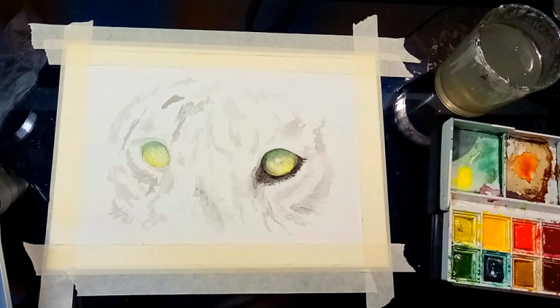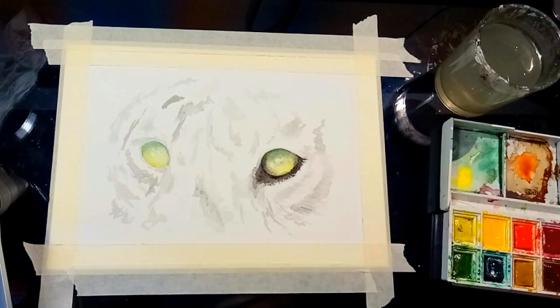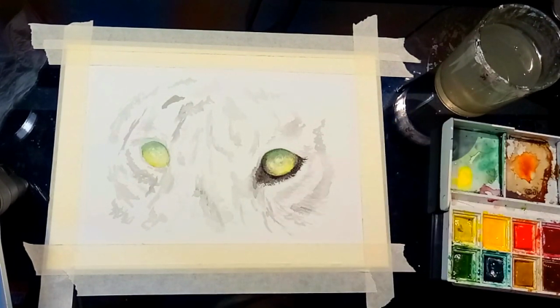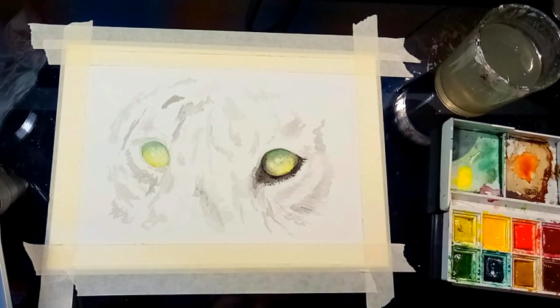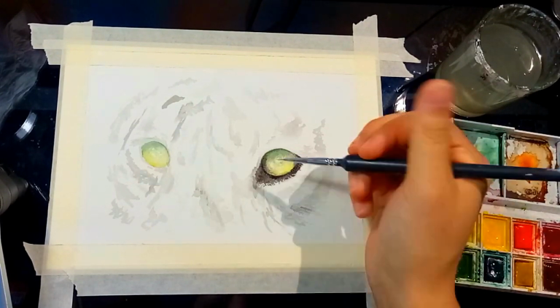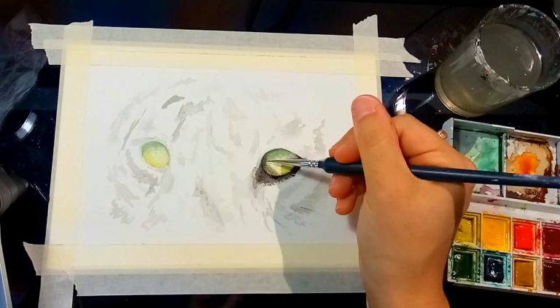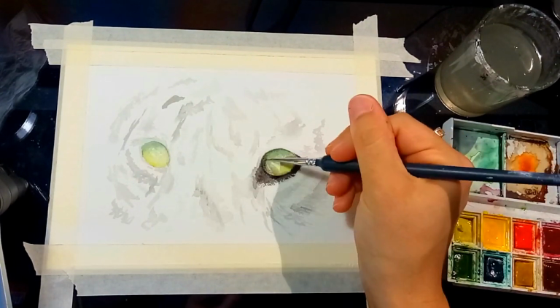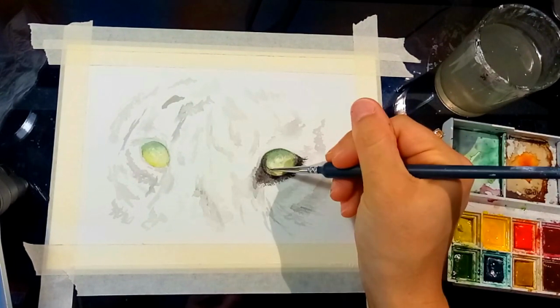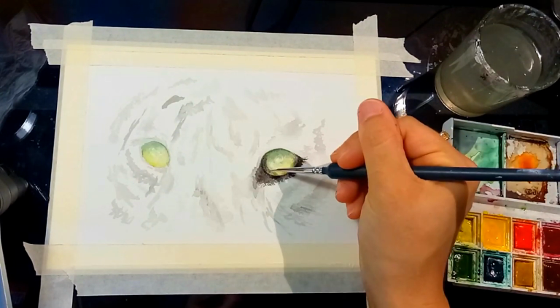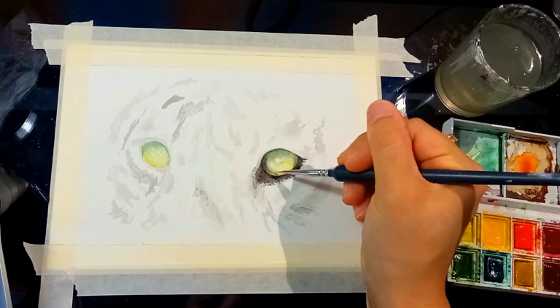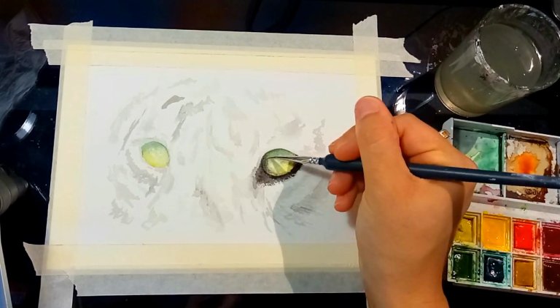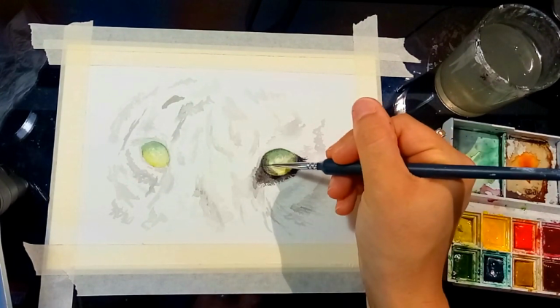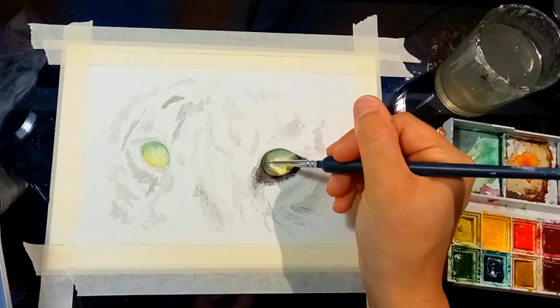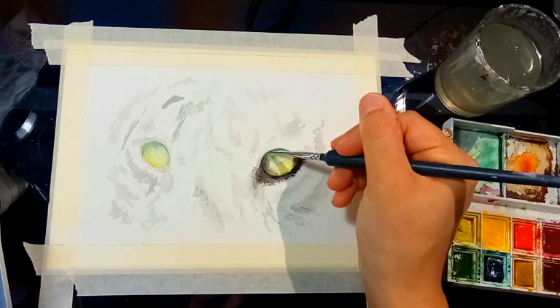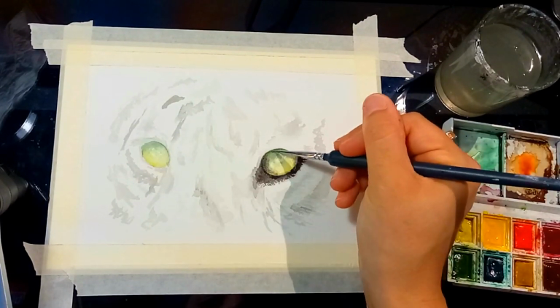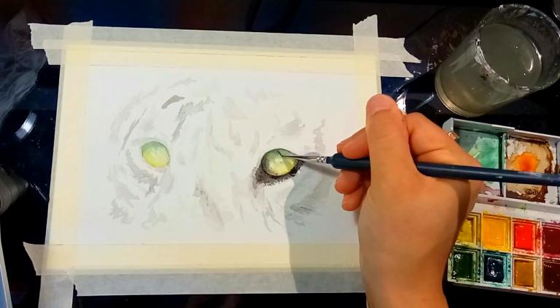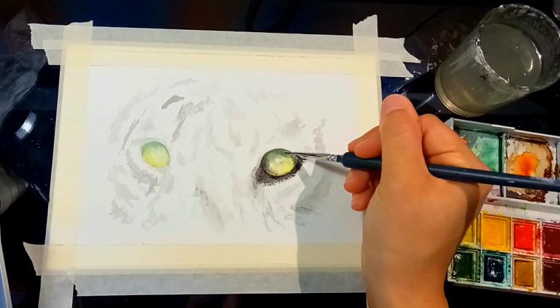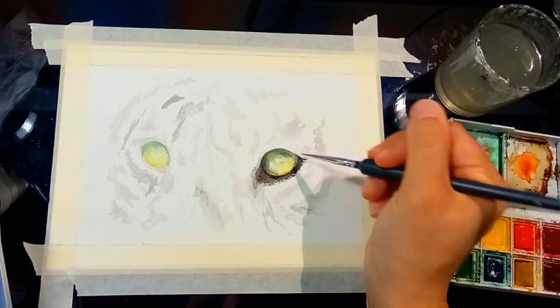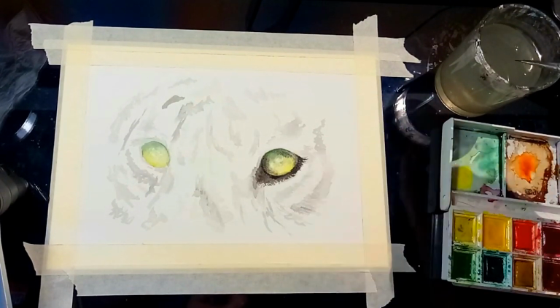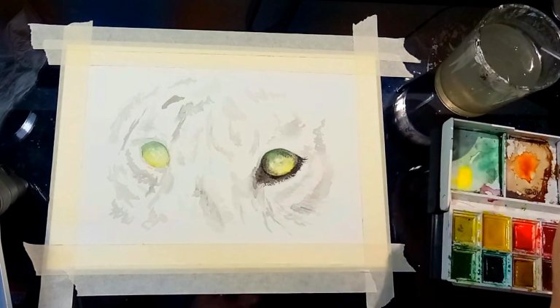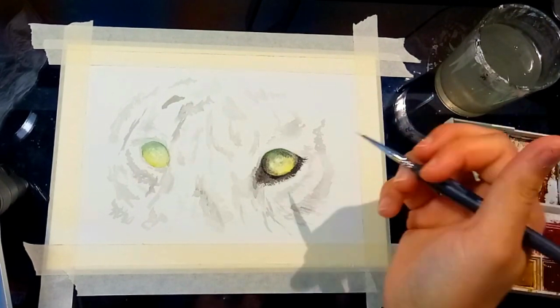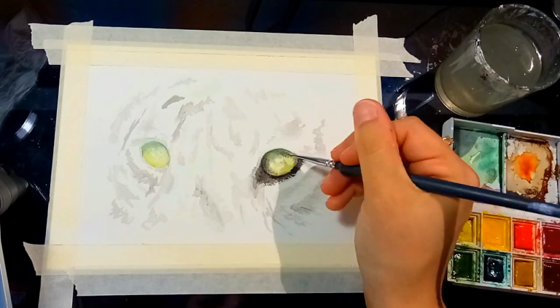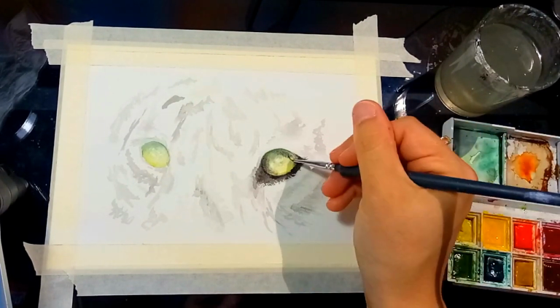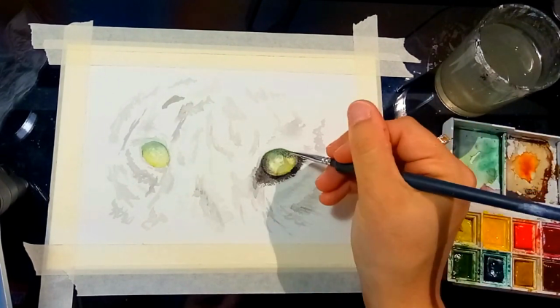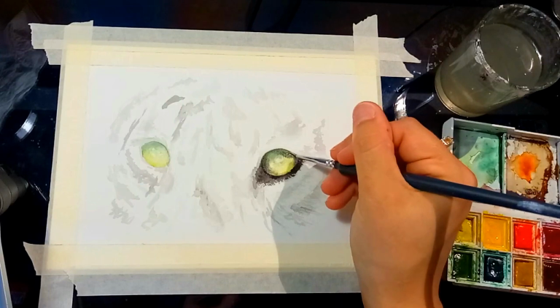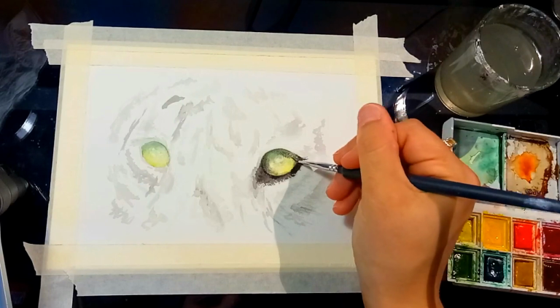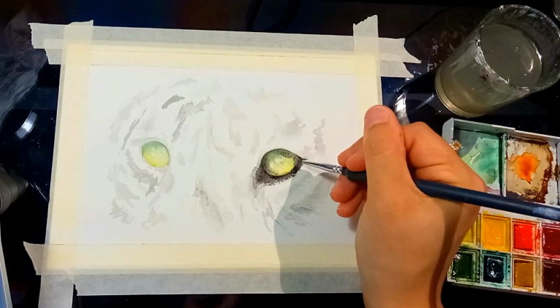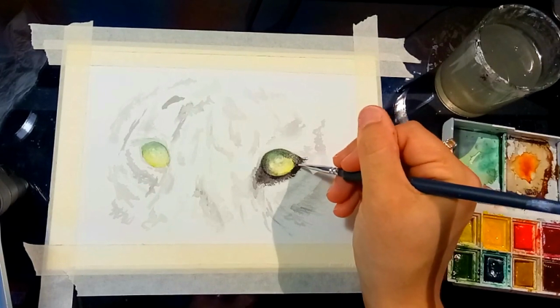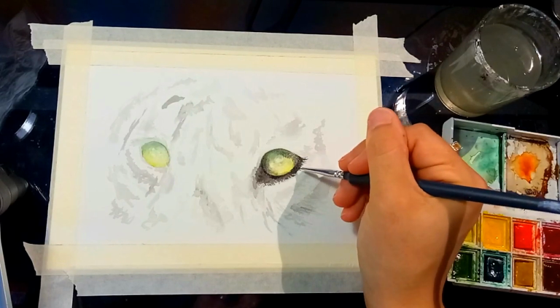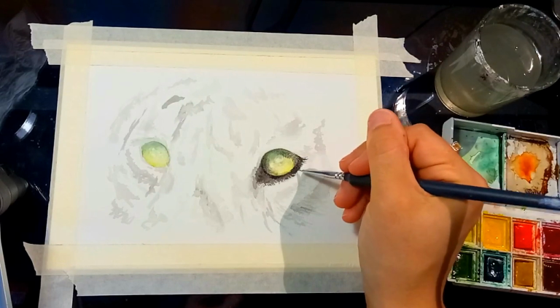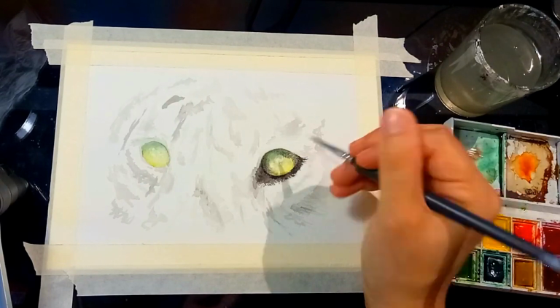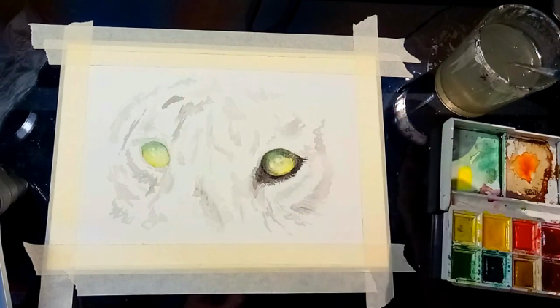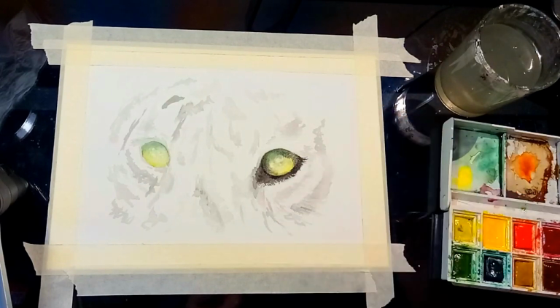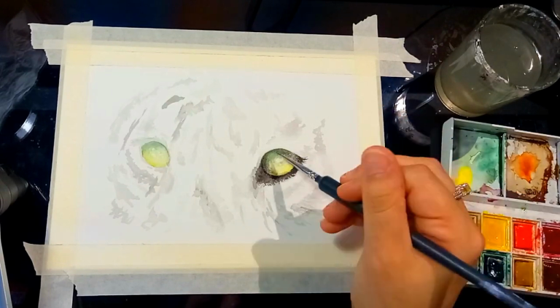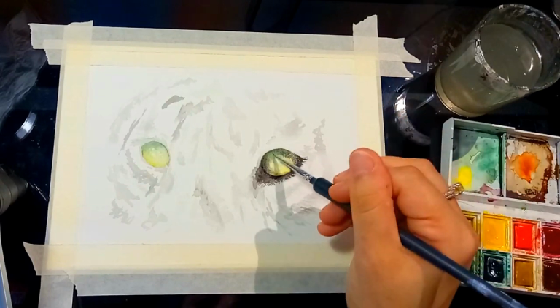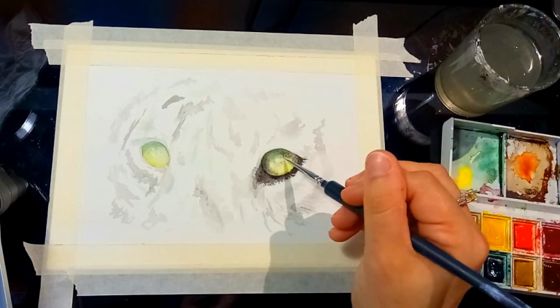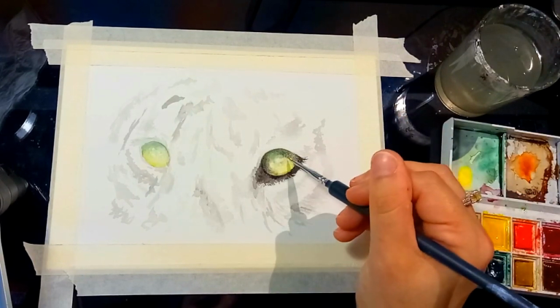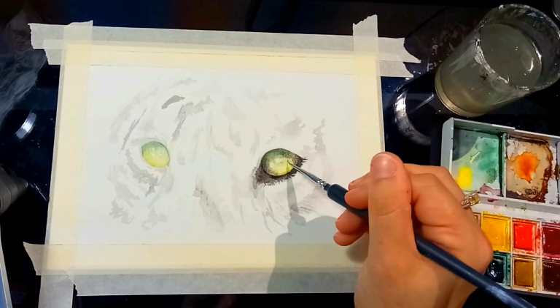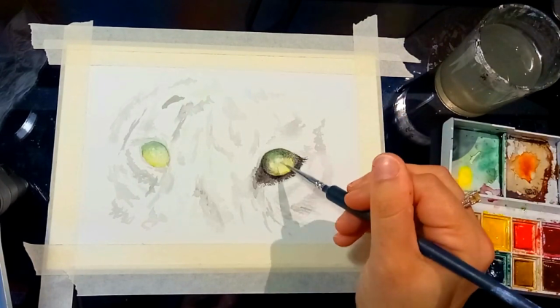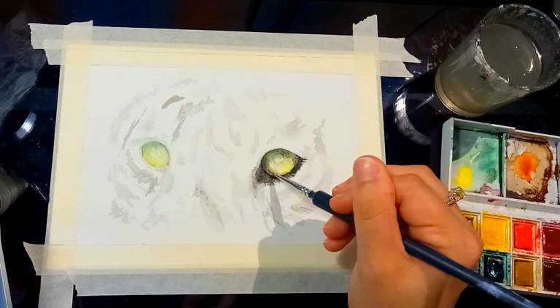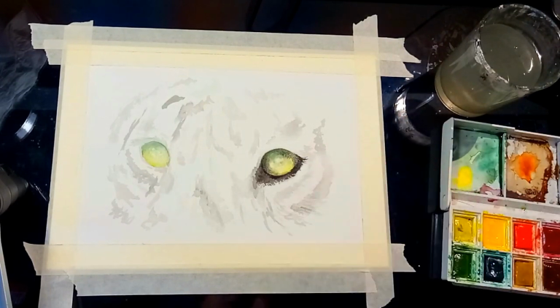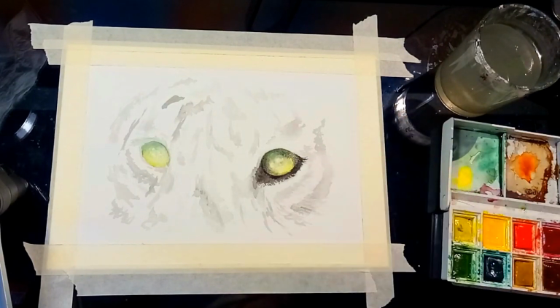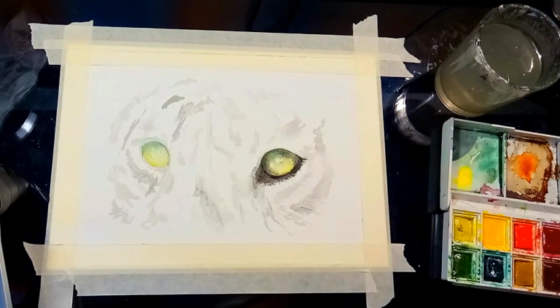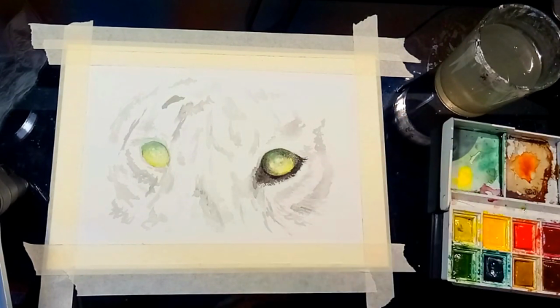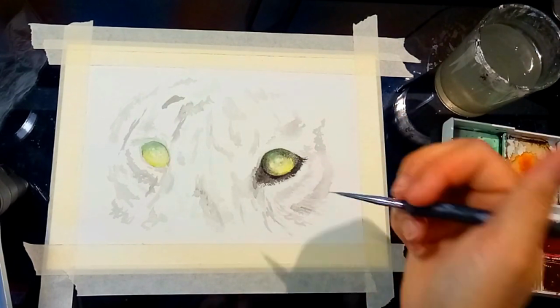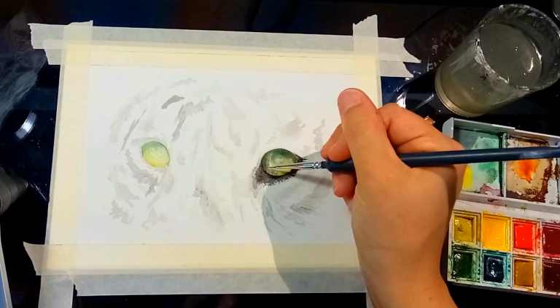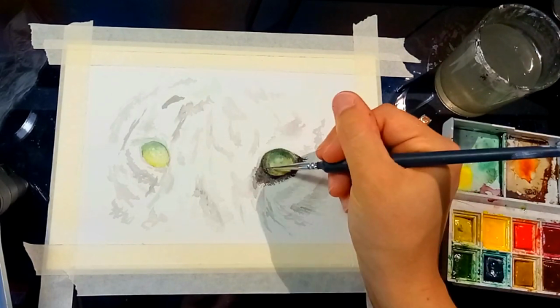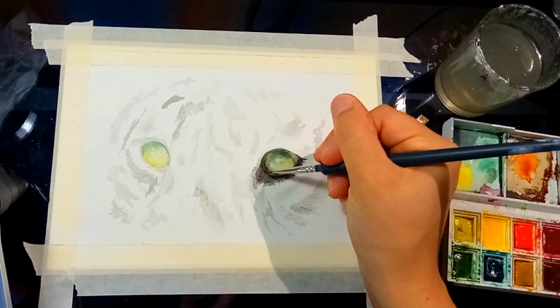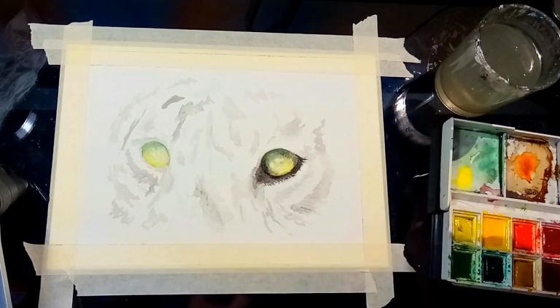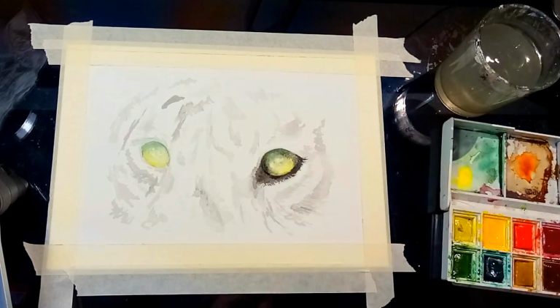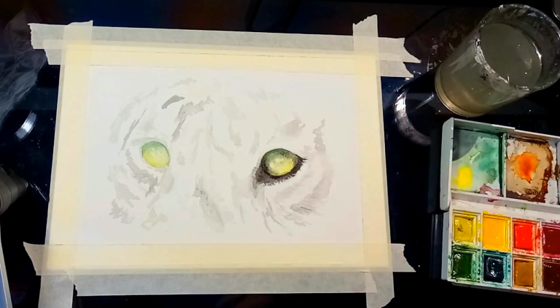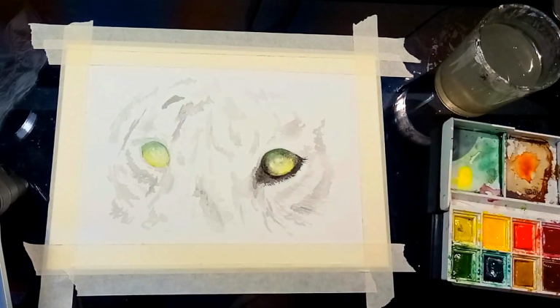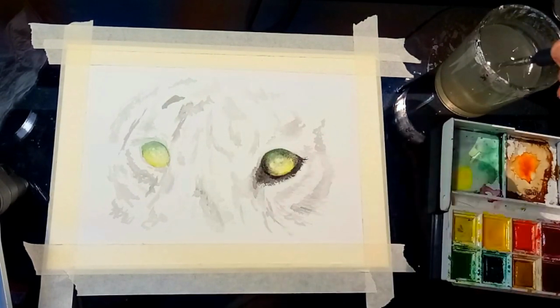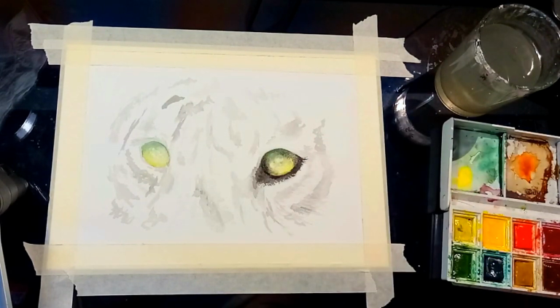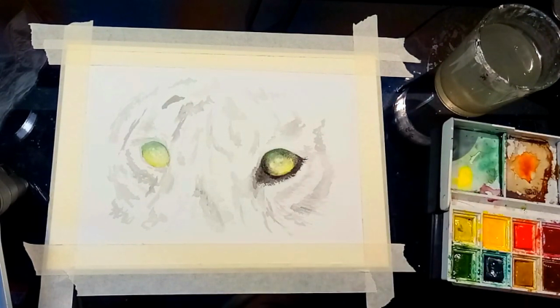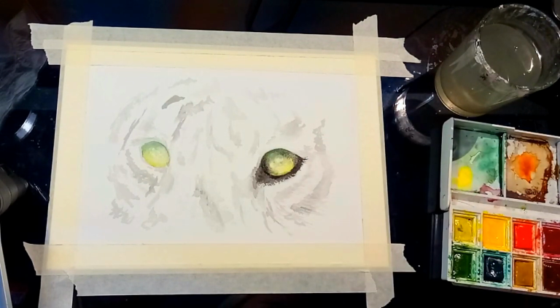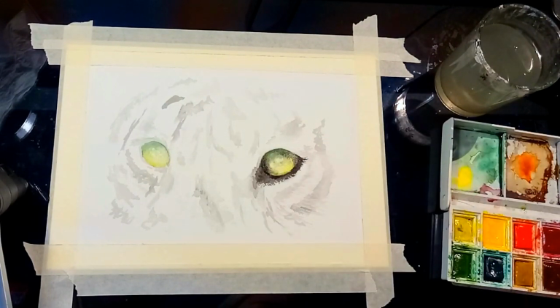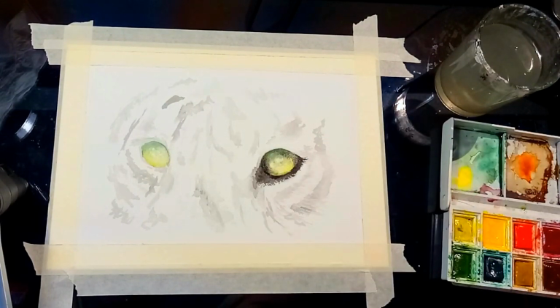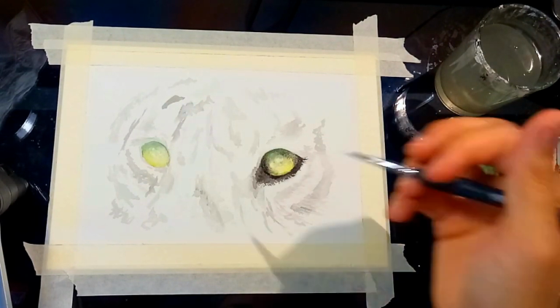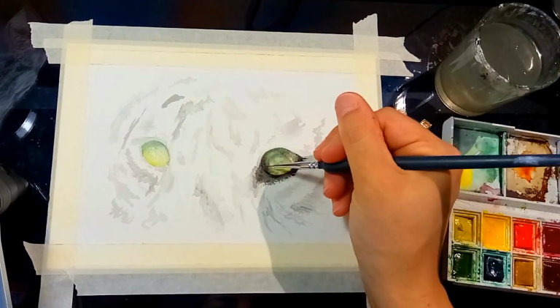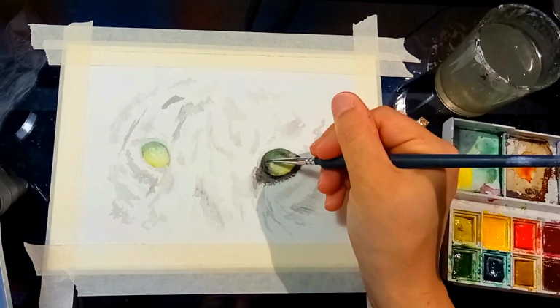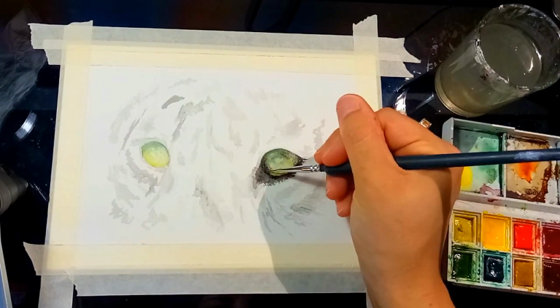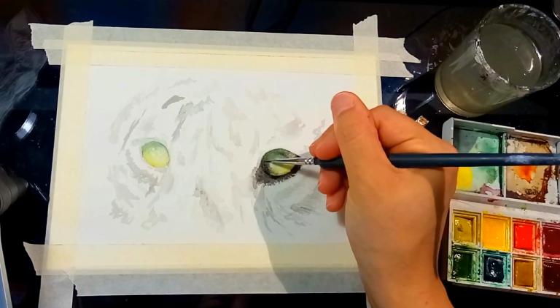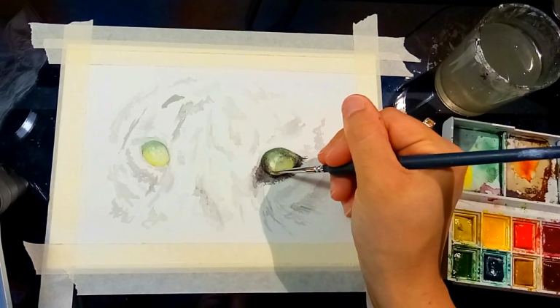Here I'm going back over my now-dried eye with a very transparent black once again to create more dimension and depth to it.